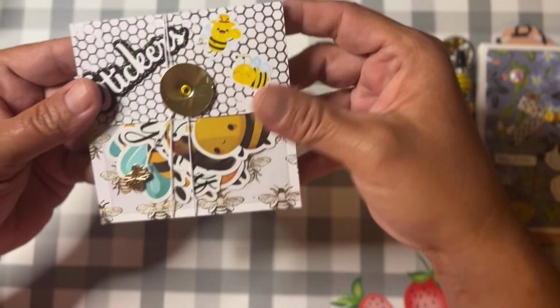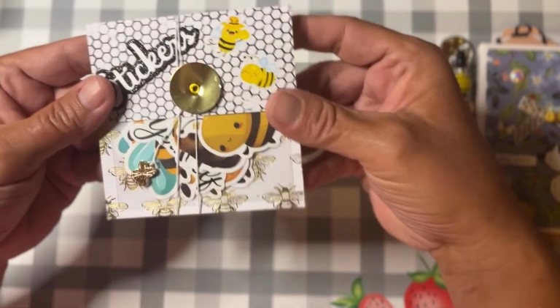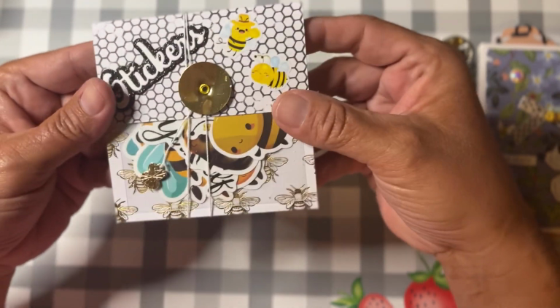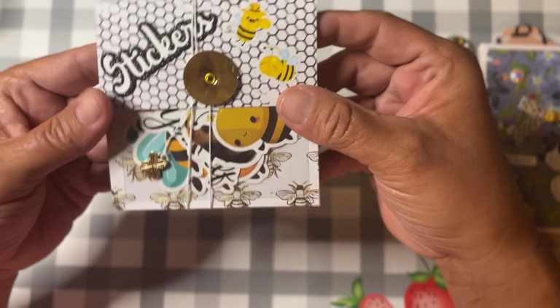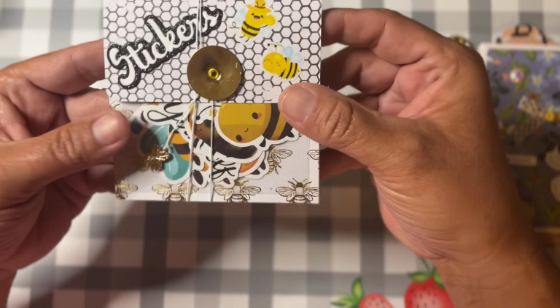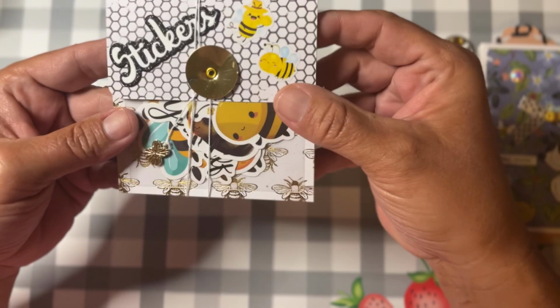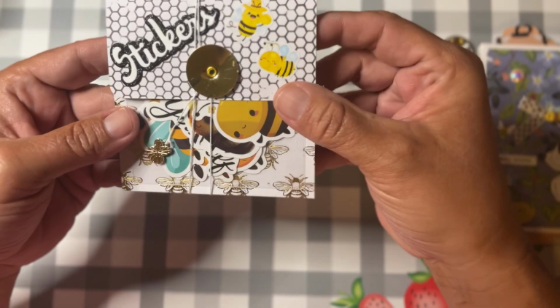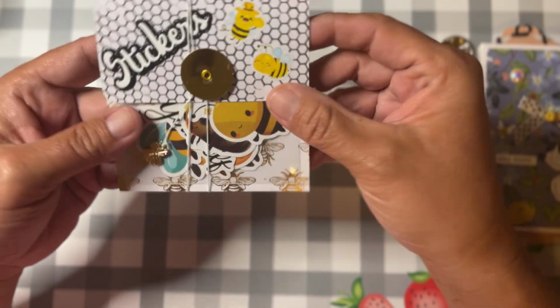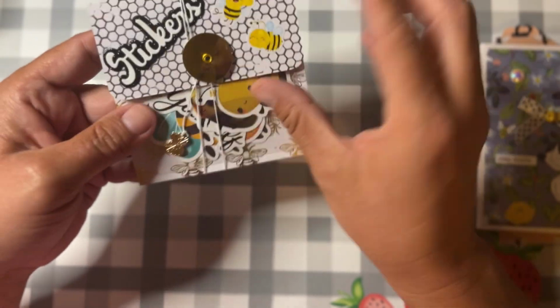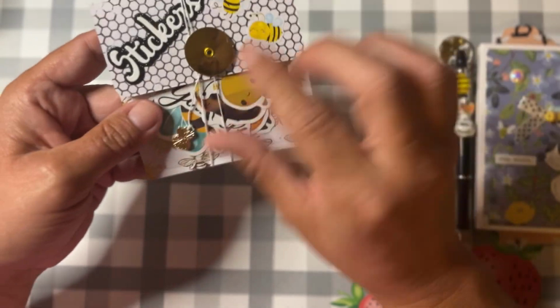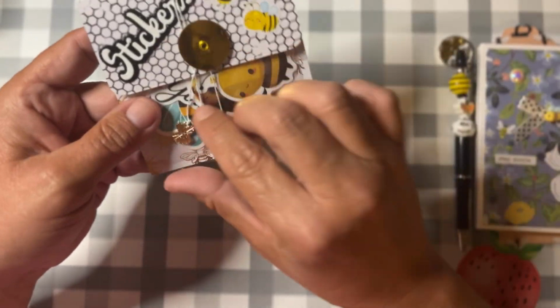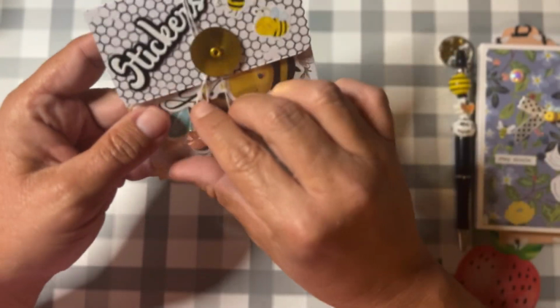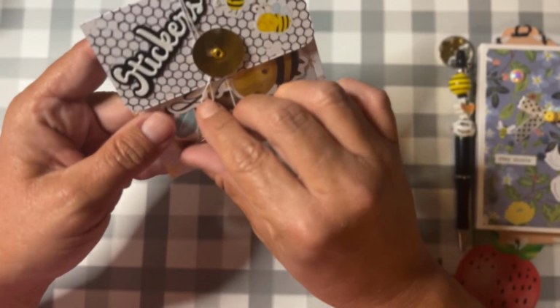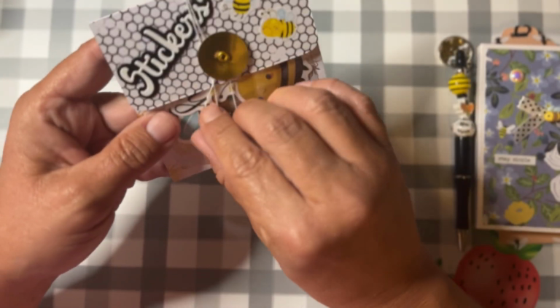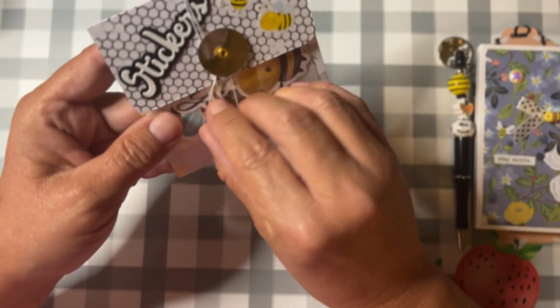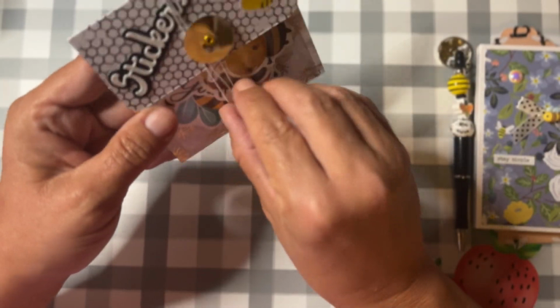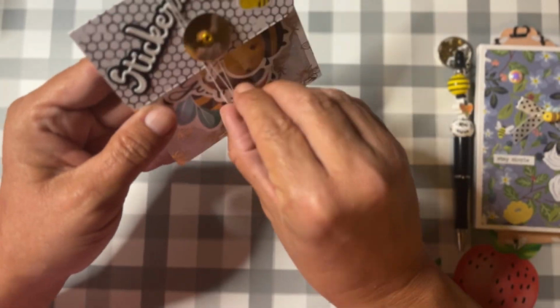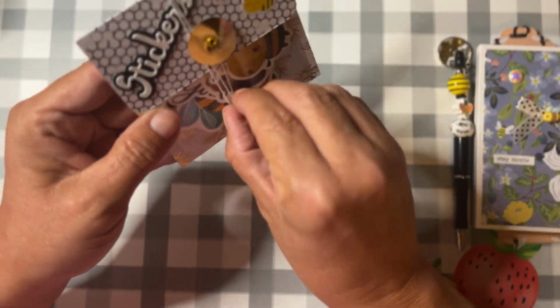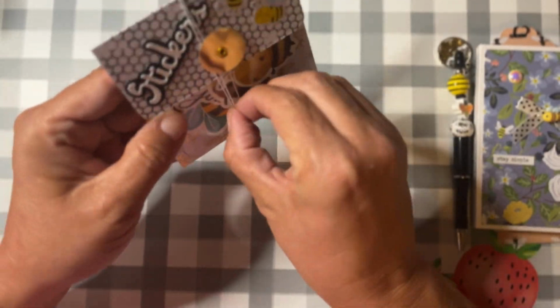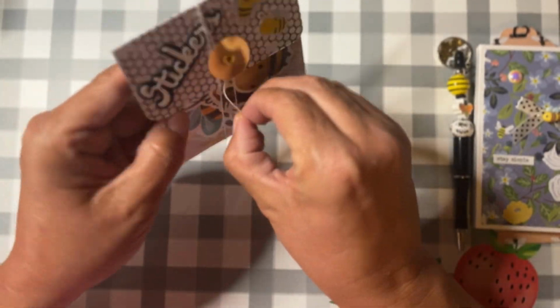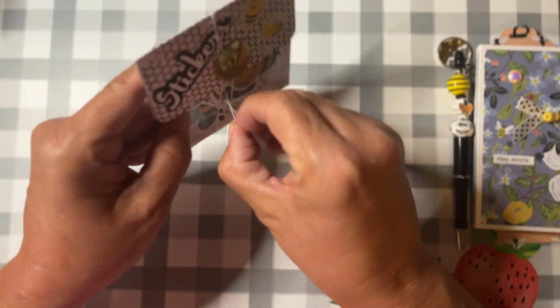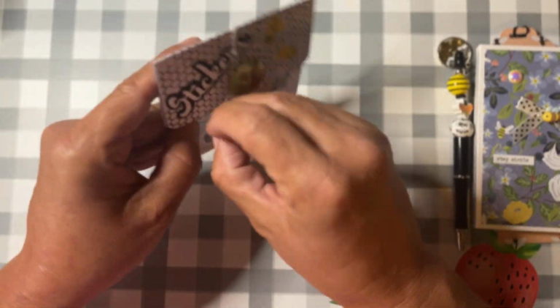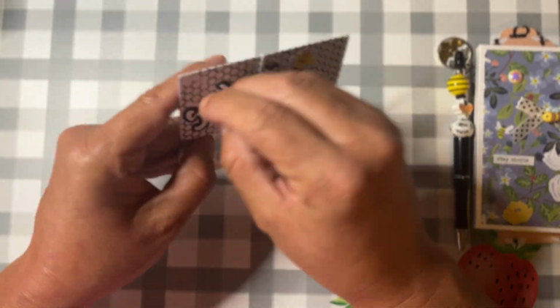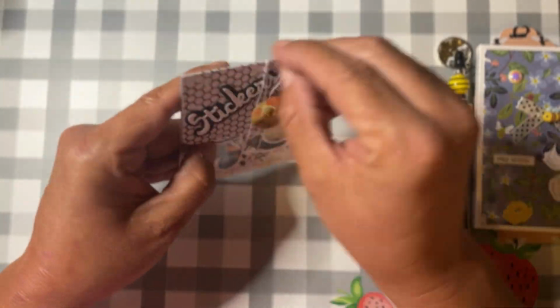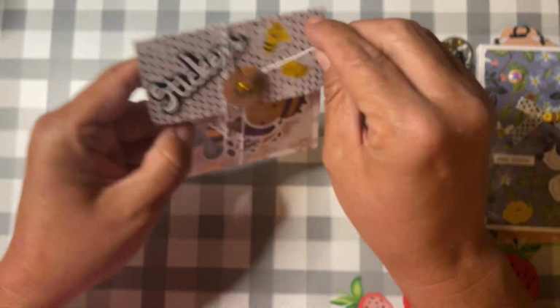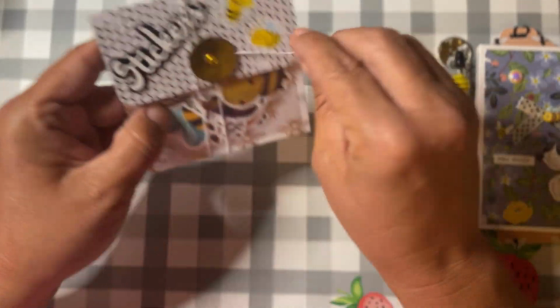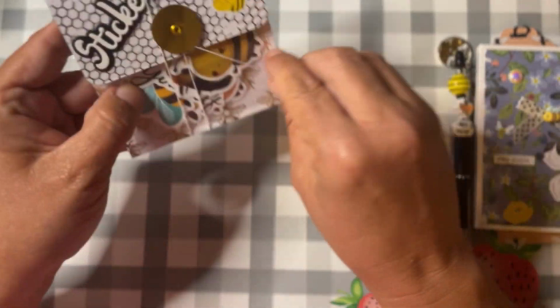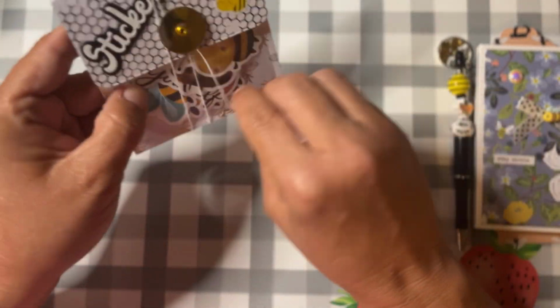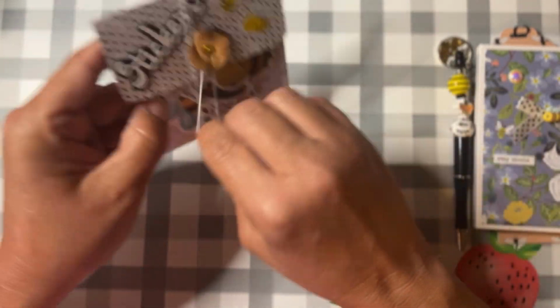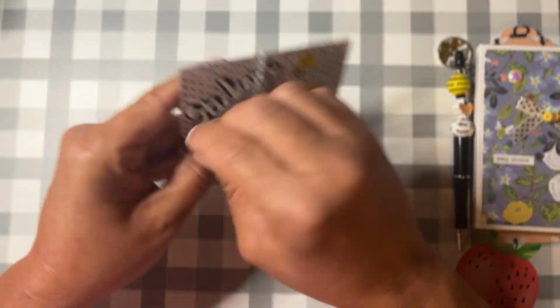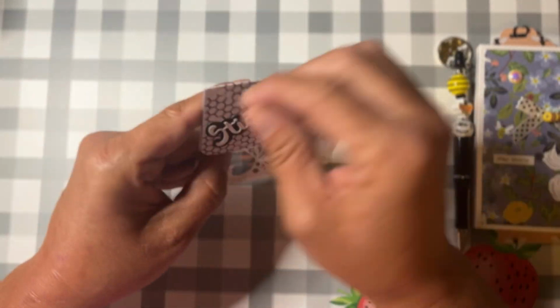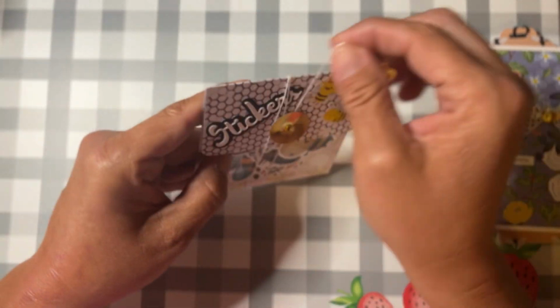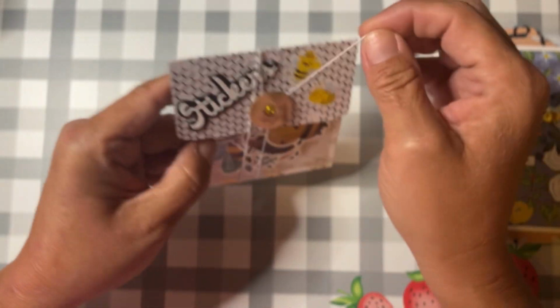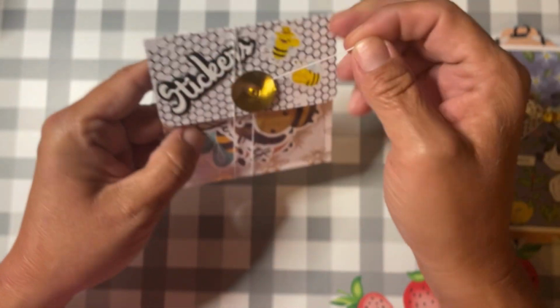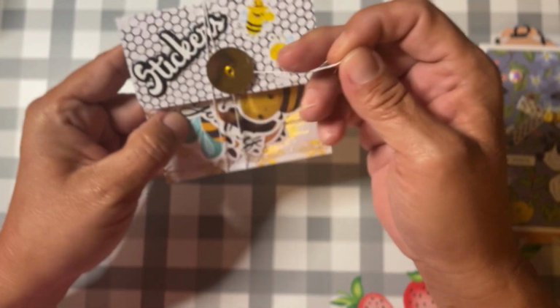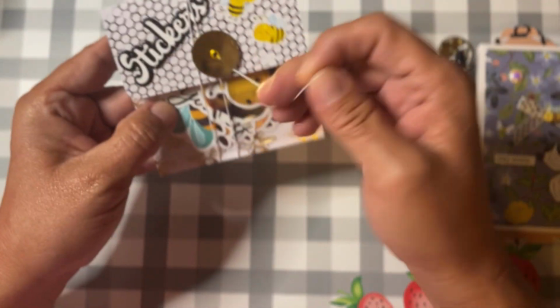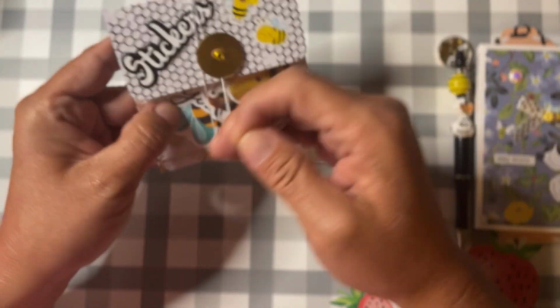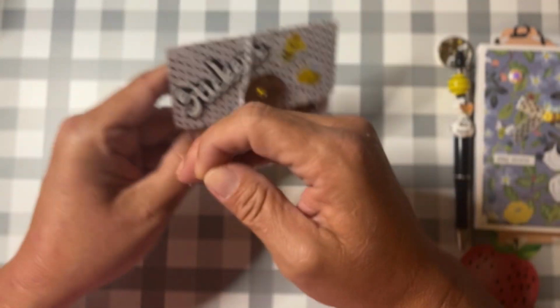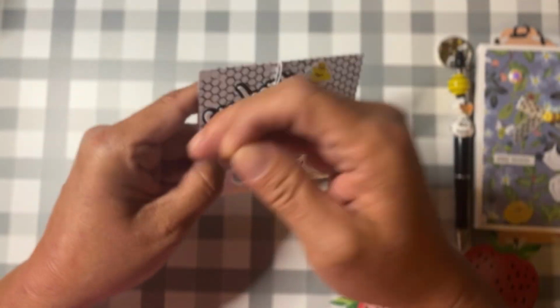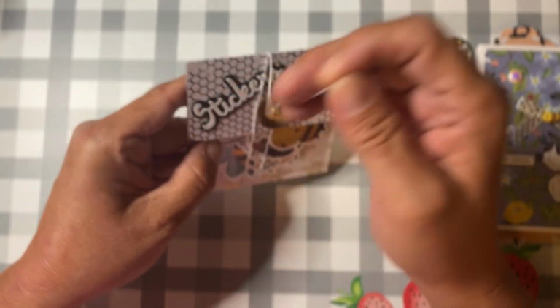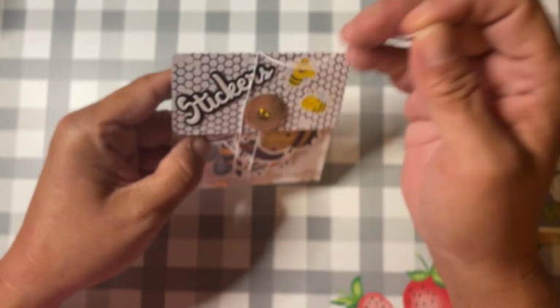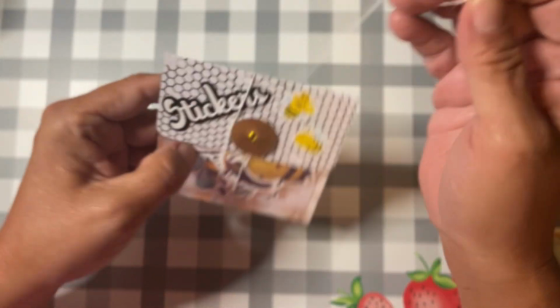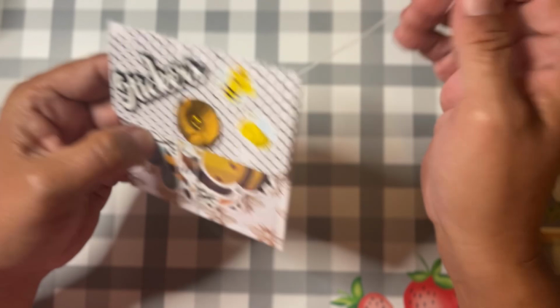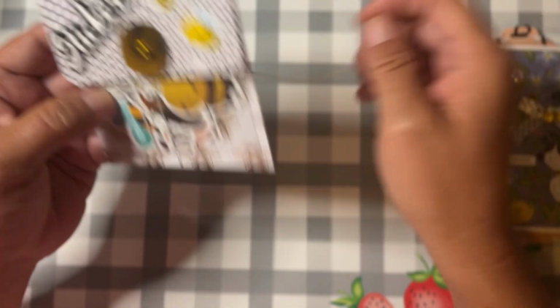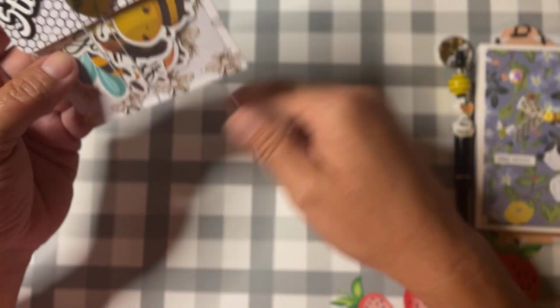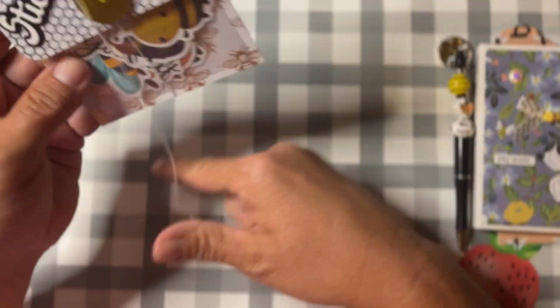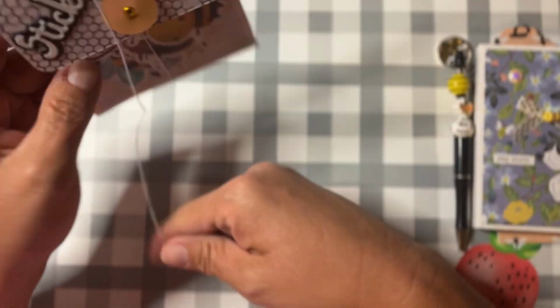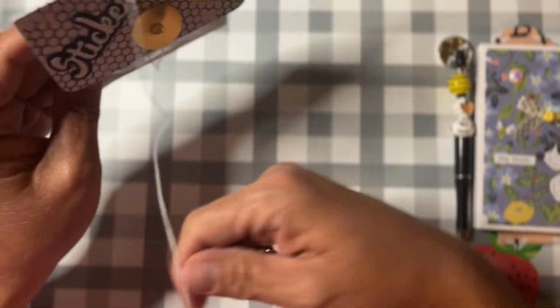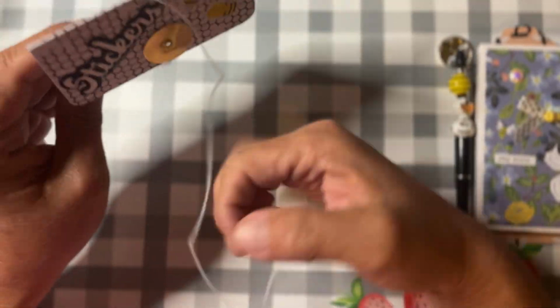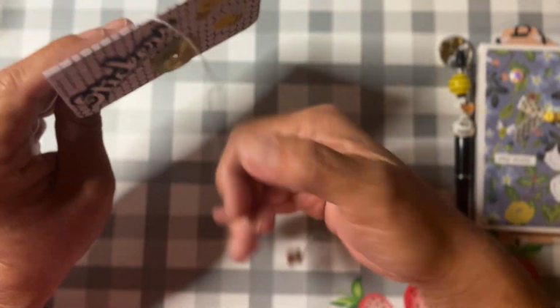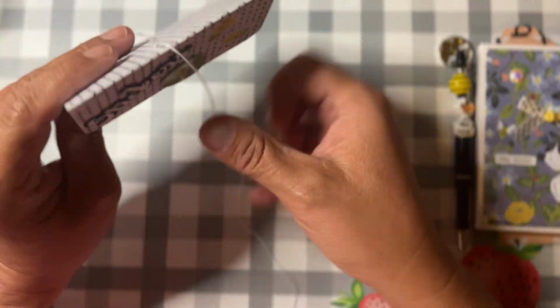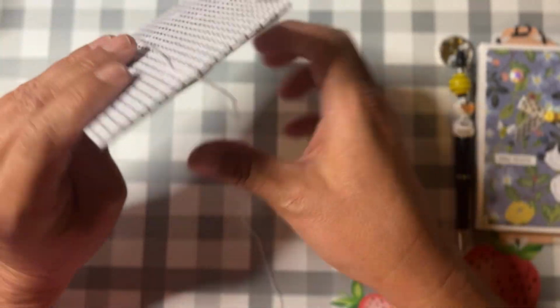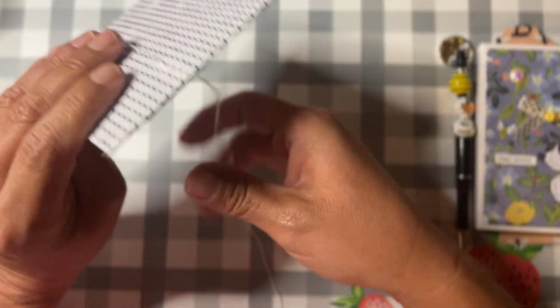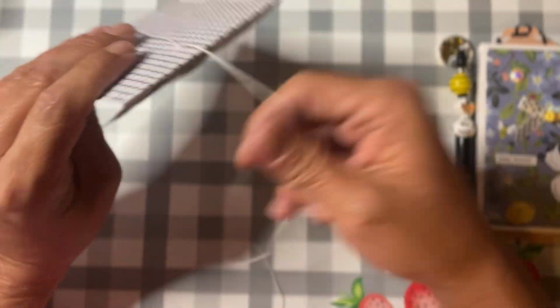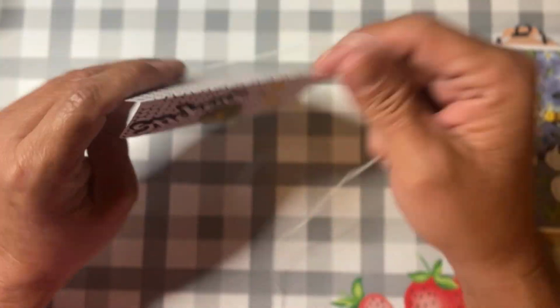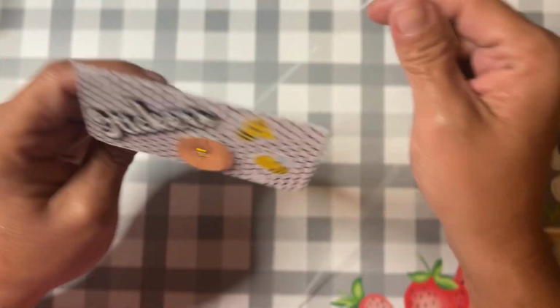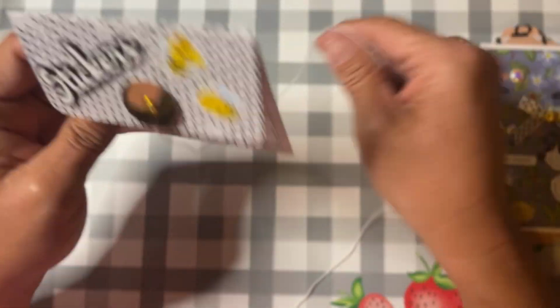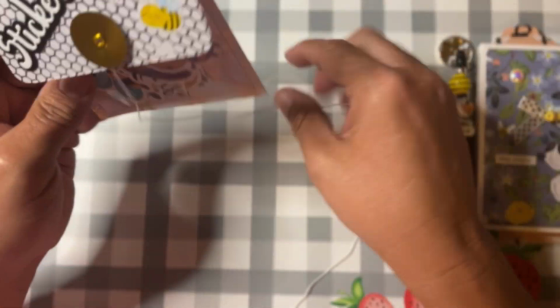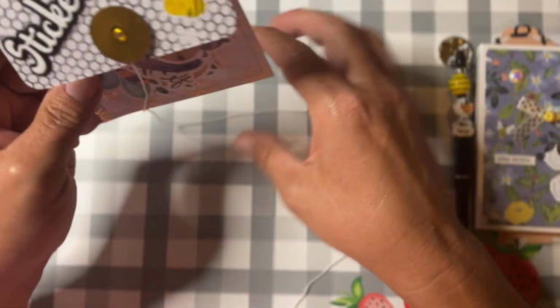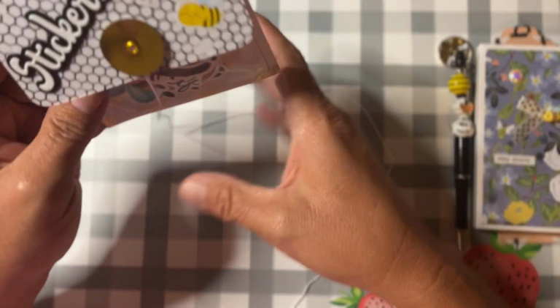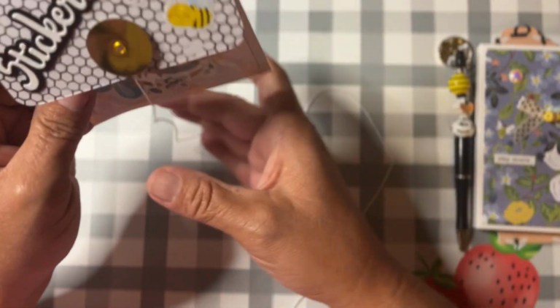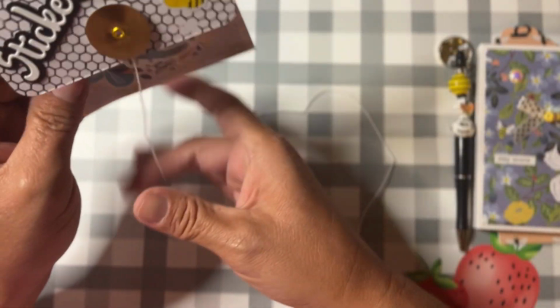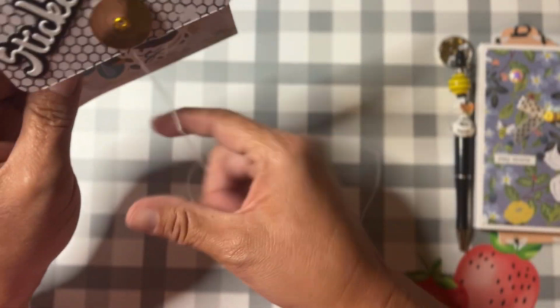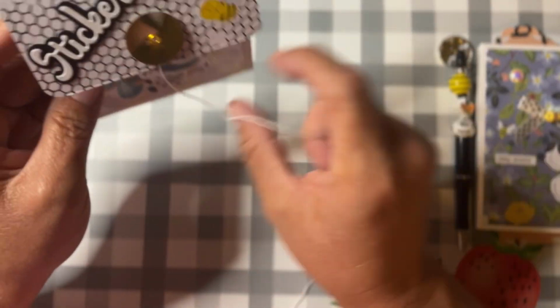And then a little bow and a little flat back bee. I also love to make these little folders — well, I call it a folder, it's more of a pocket.